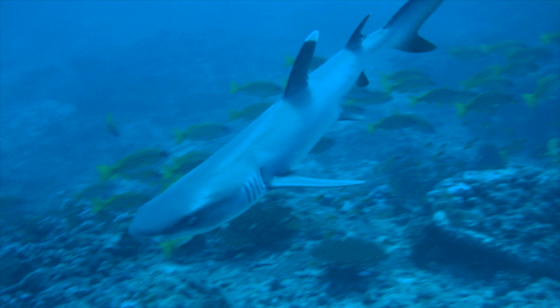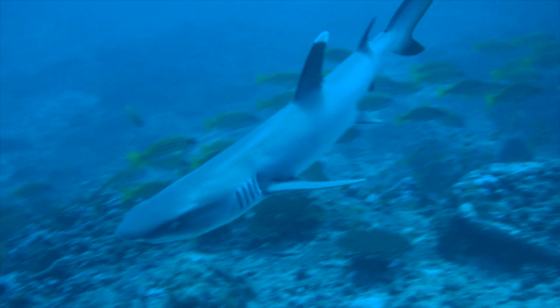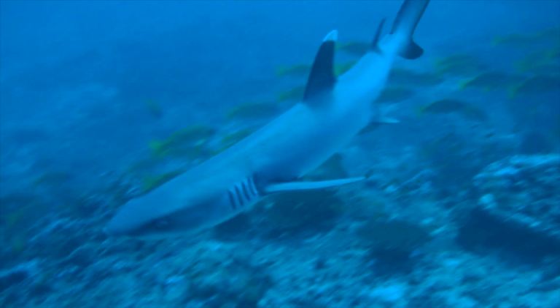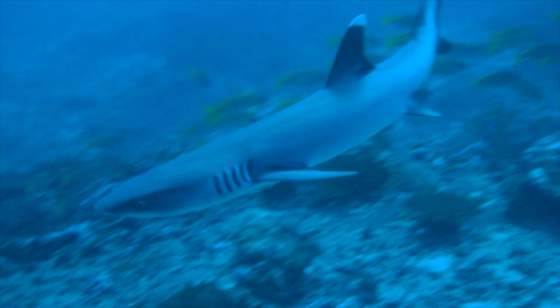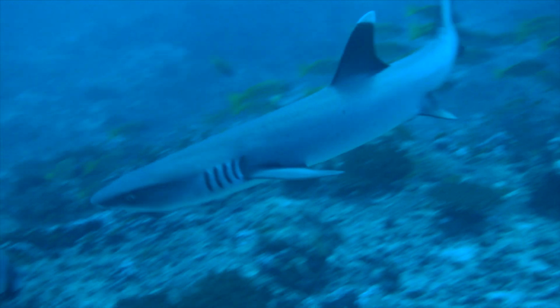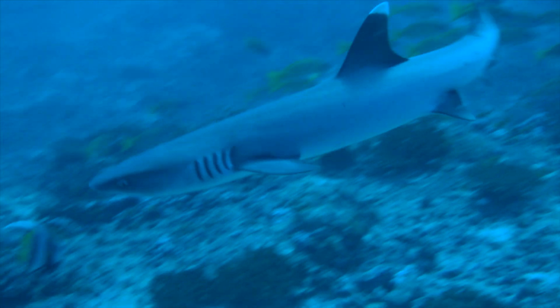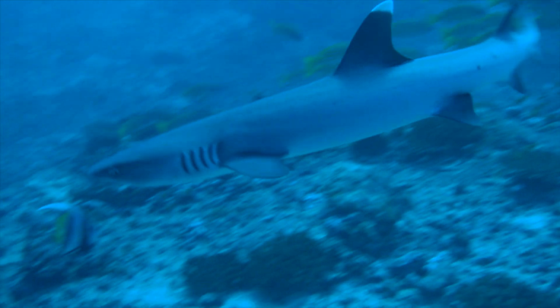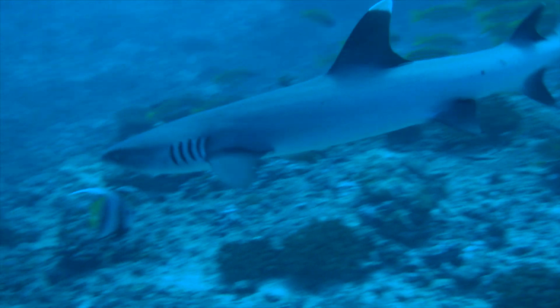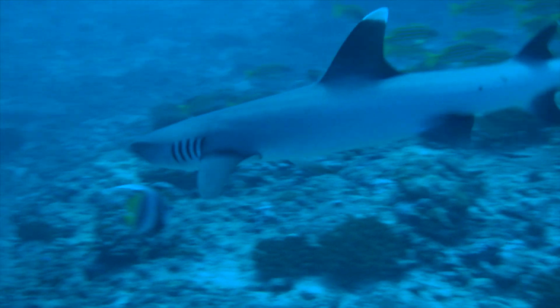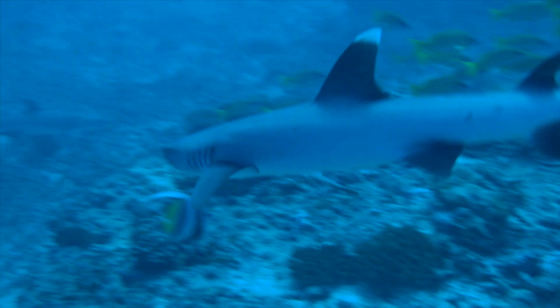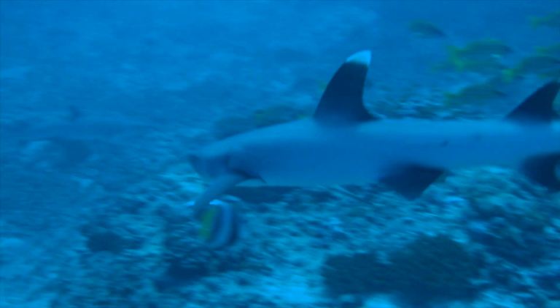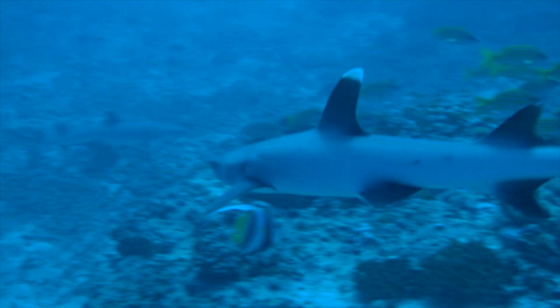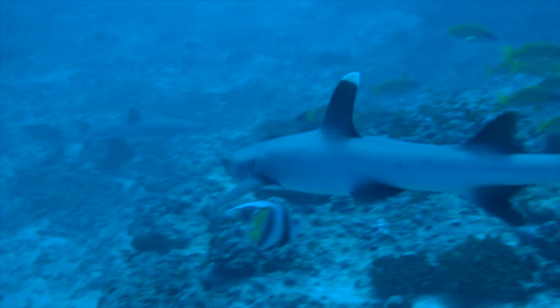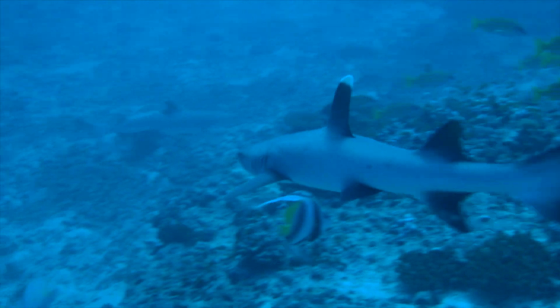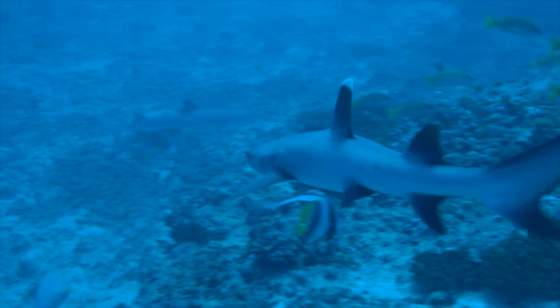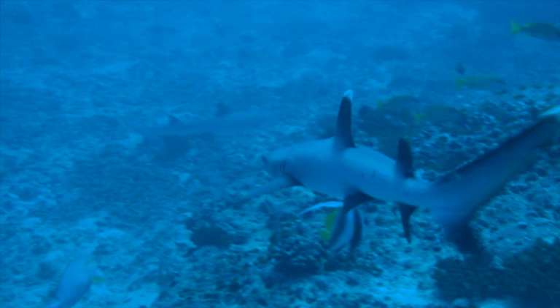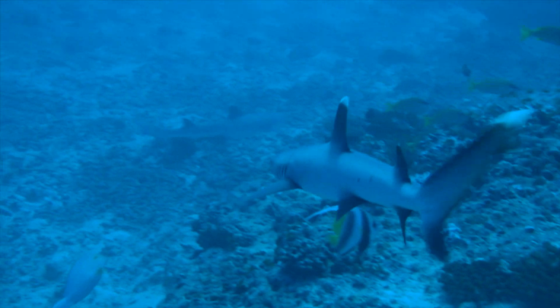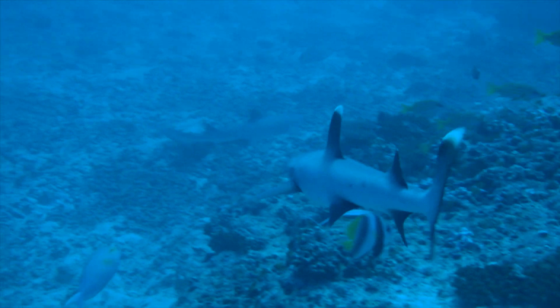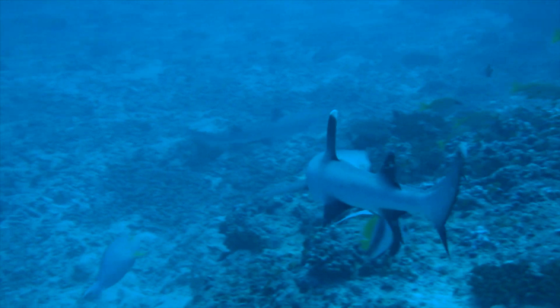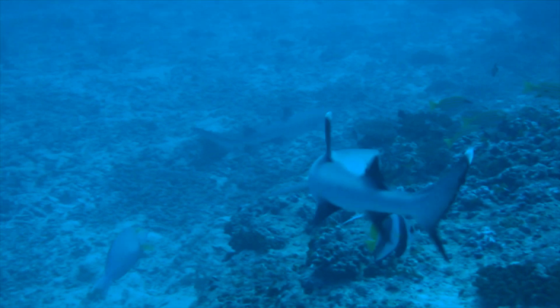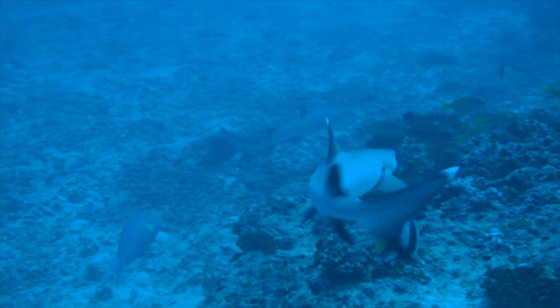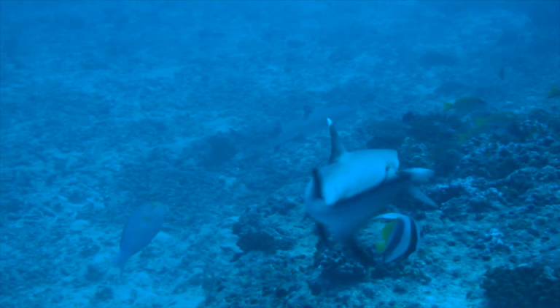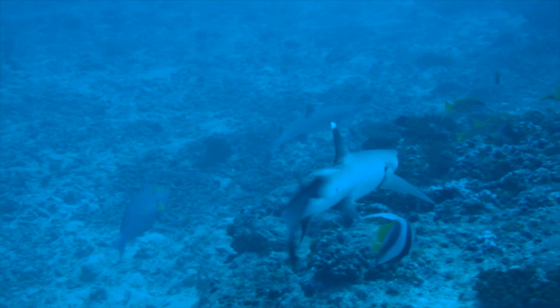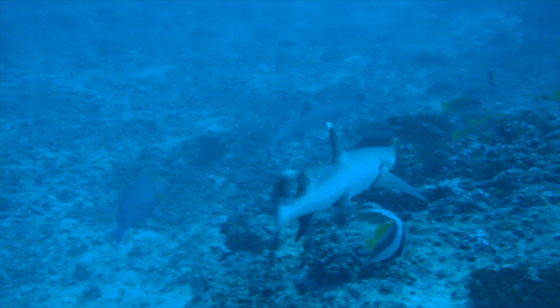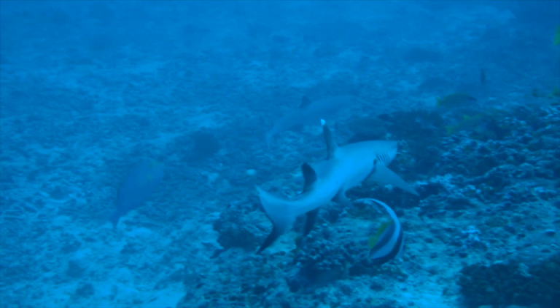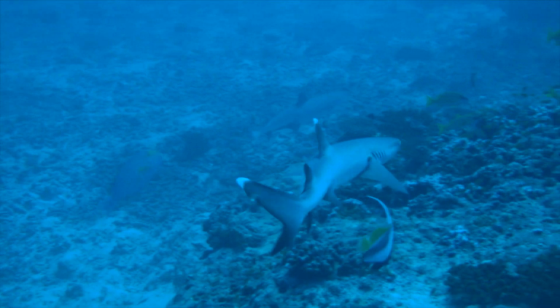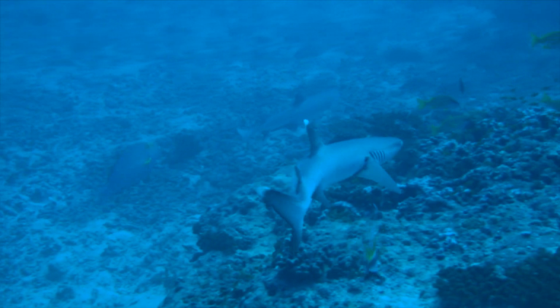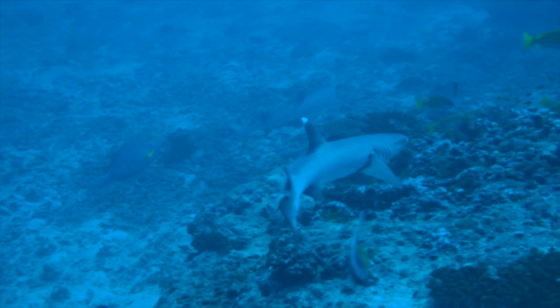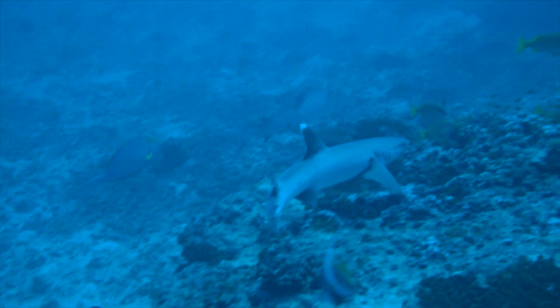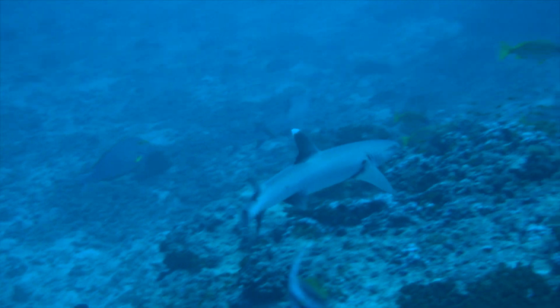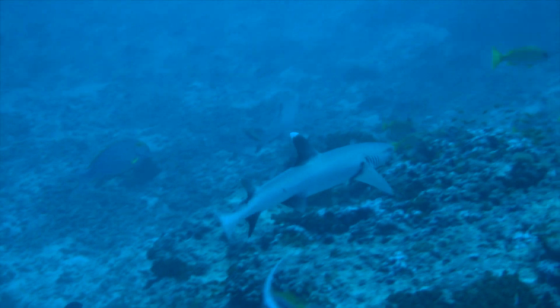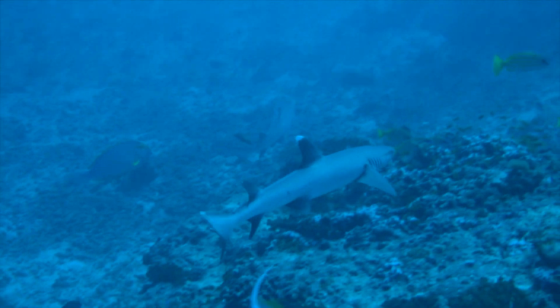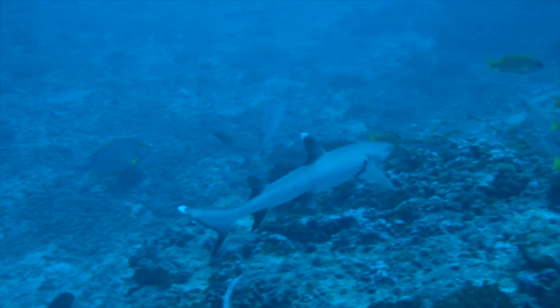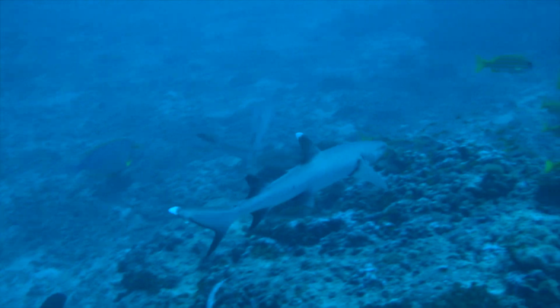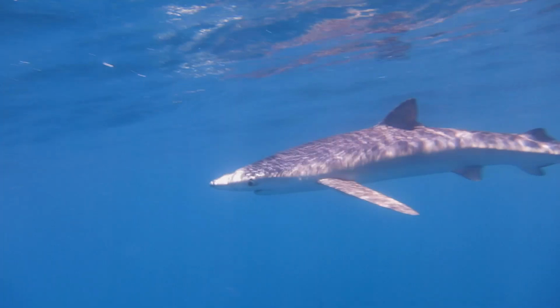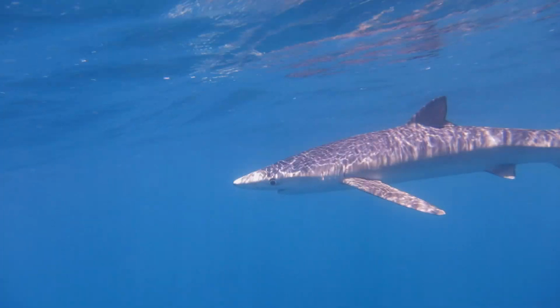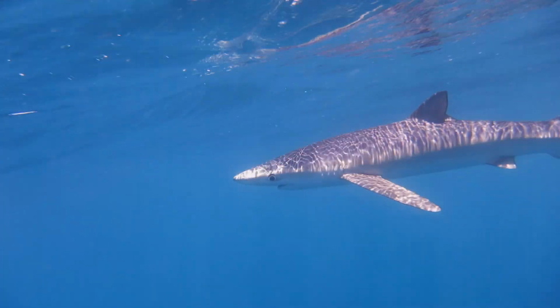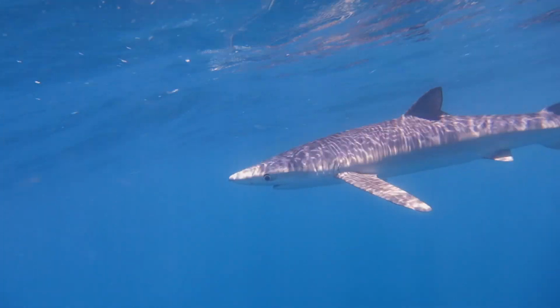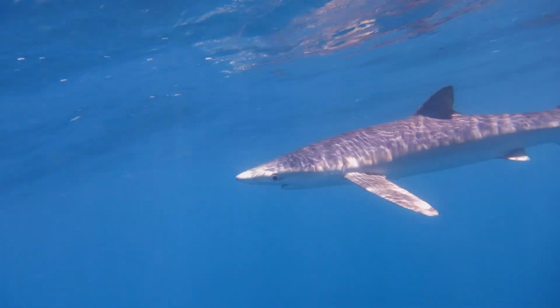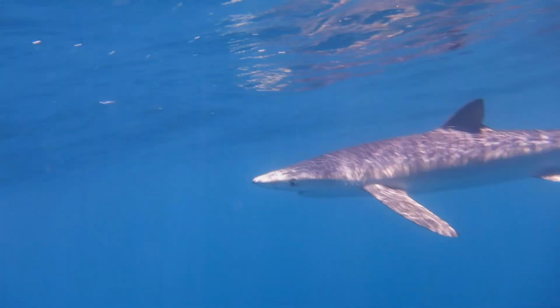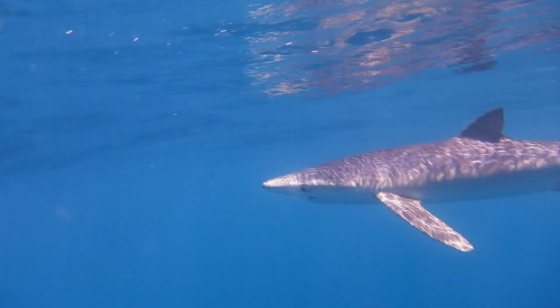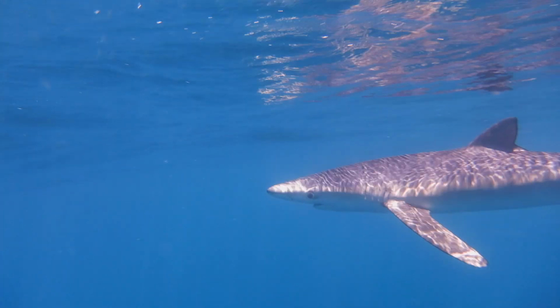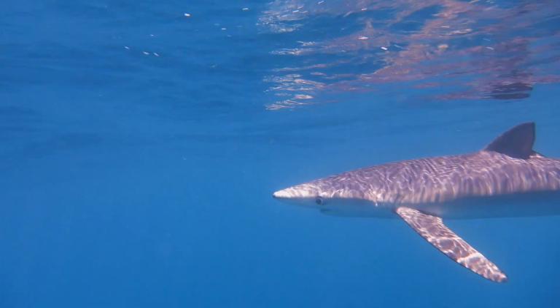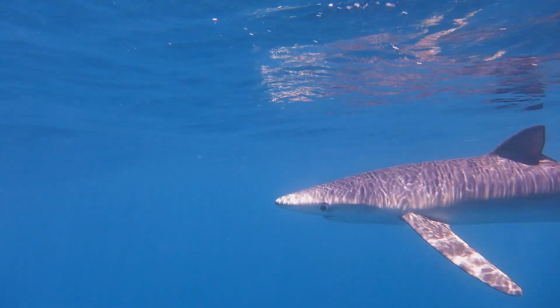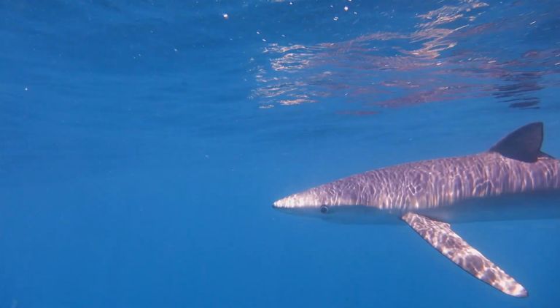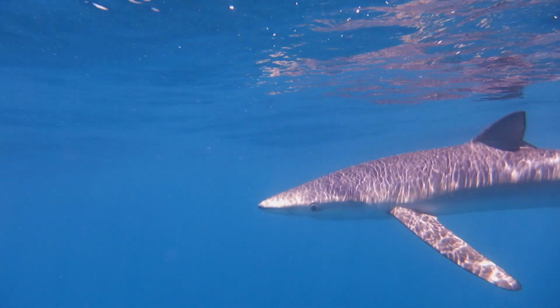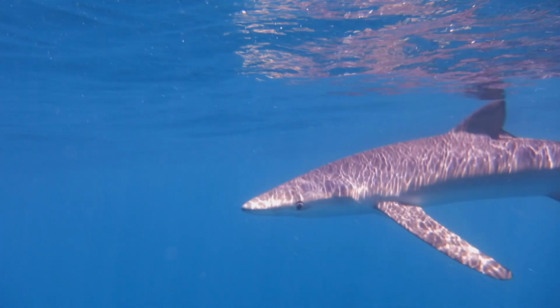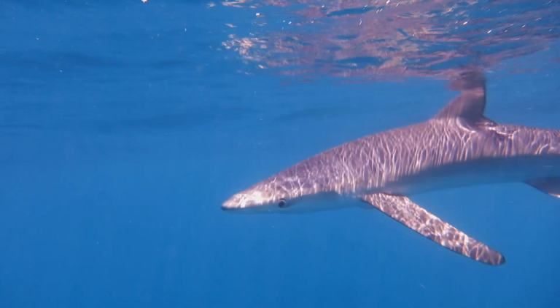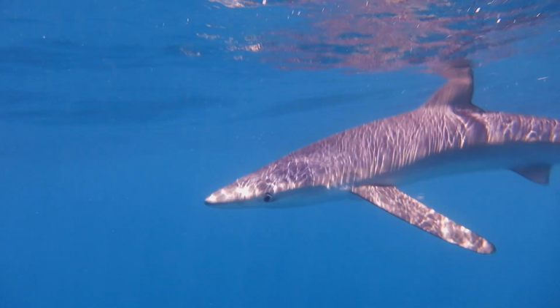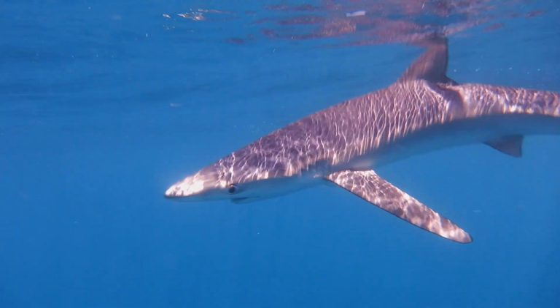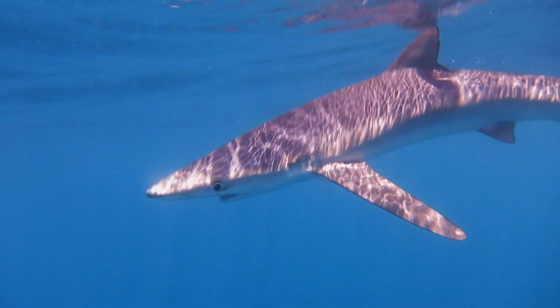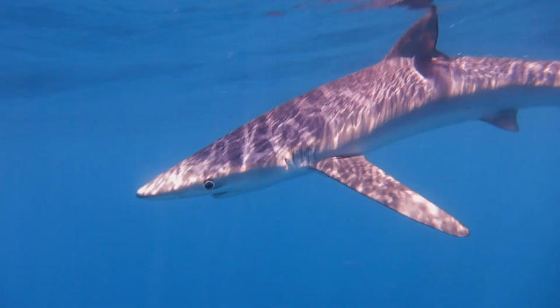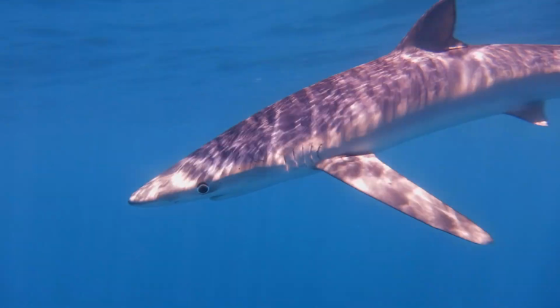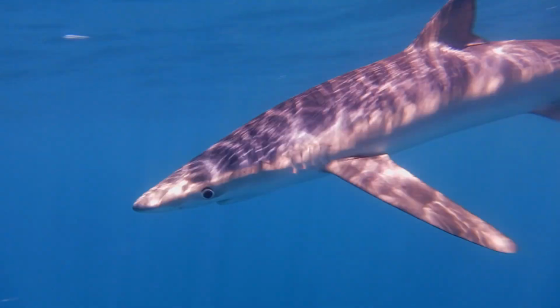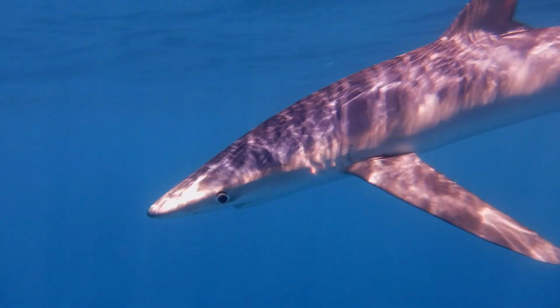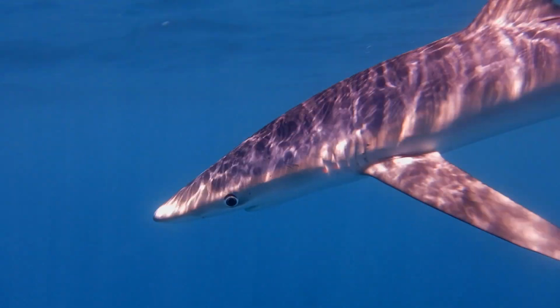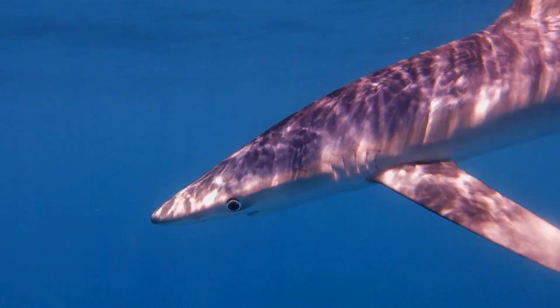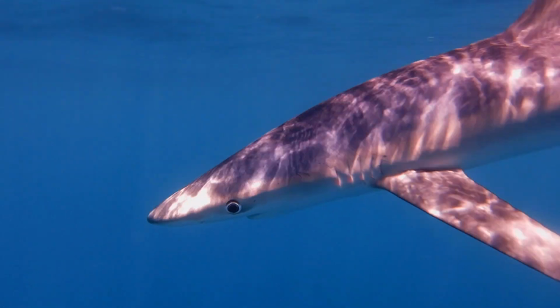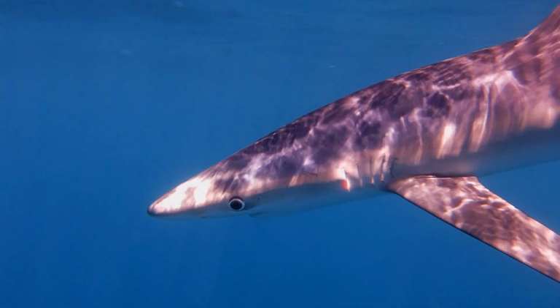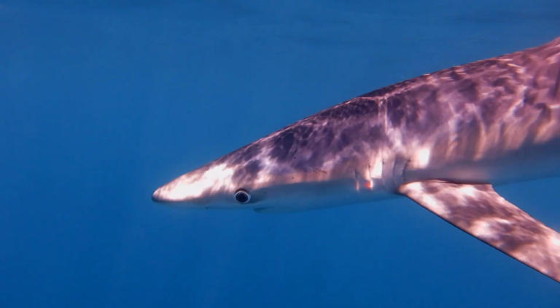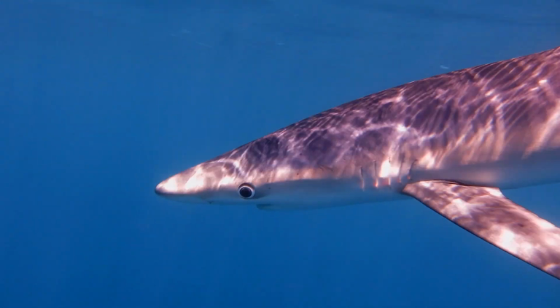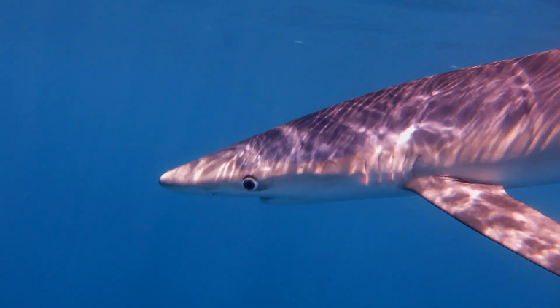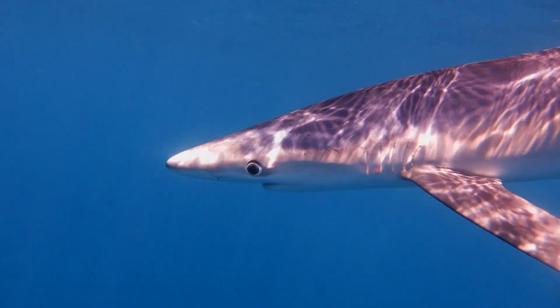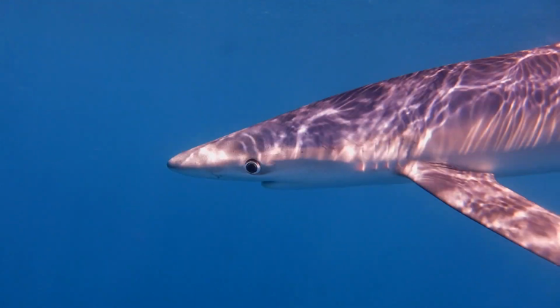They have five gills, some even have as many as seven, and sharks also have a series of paired fins that help them swim.